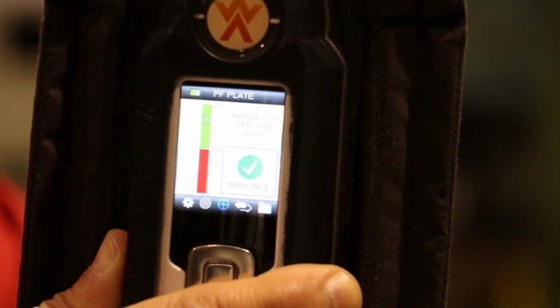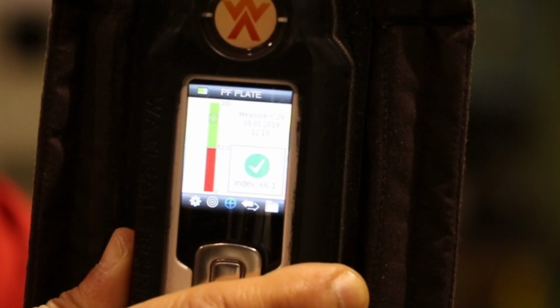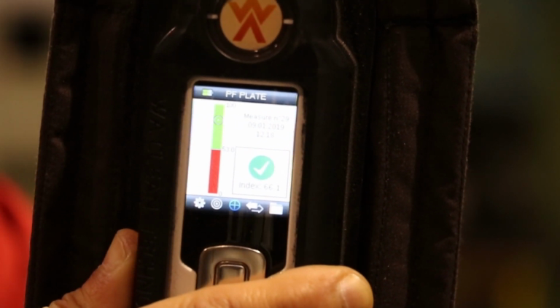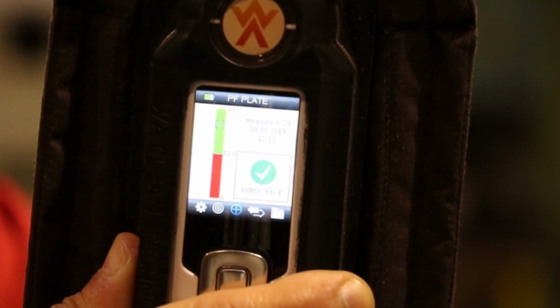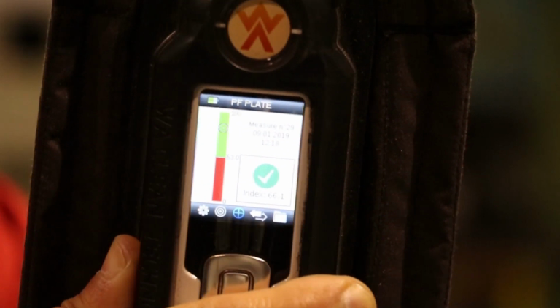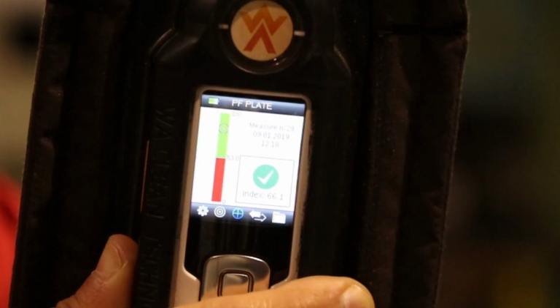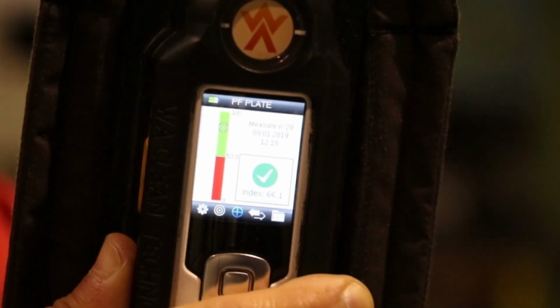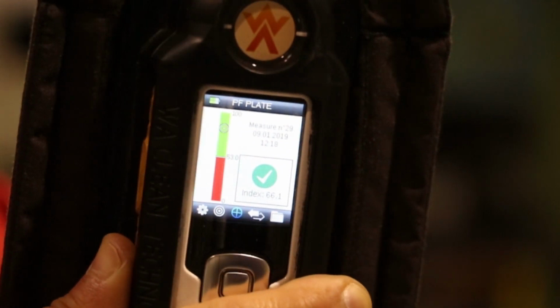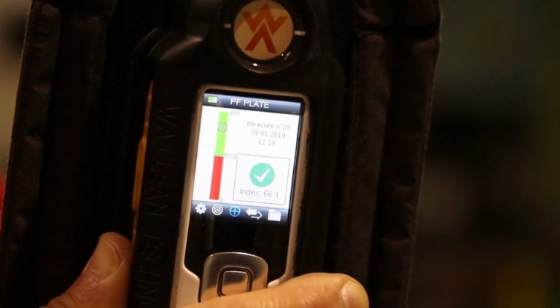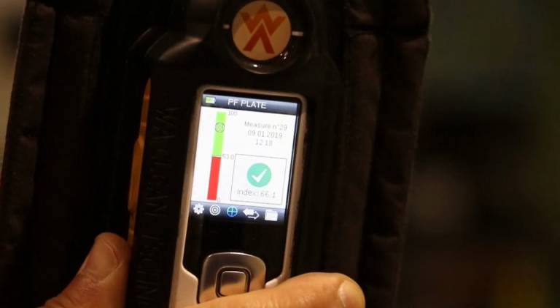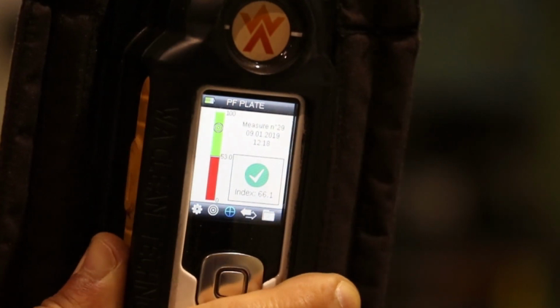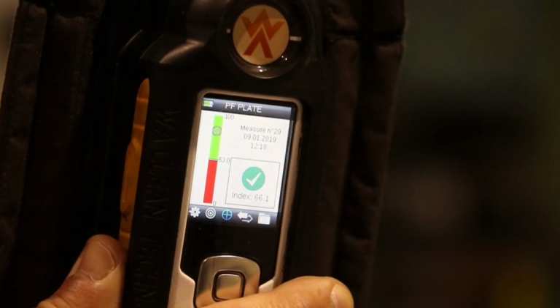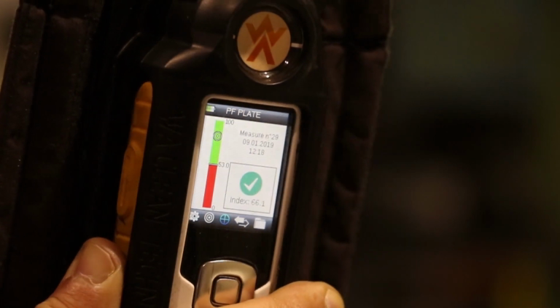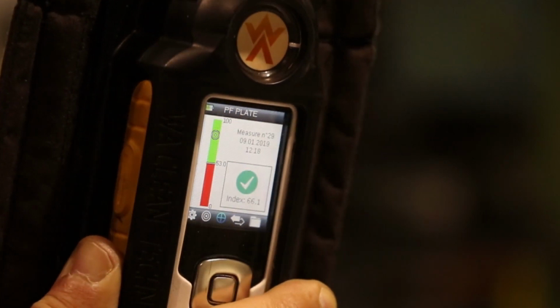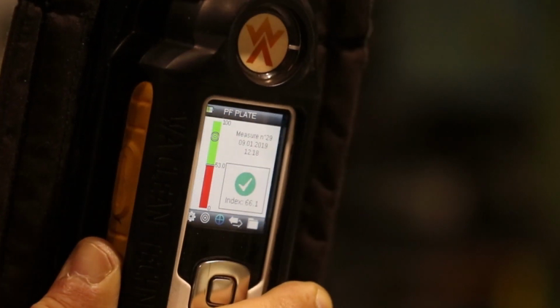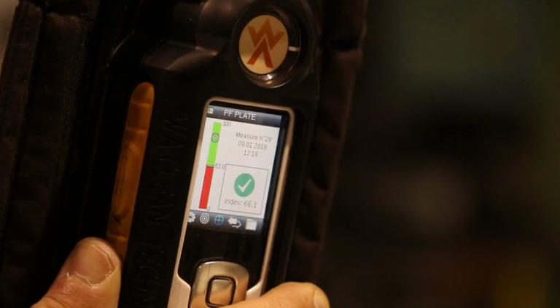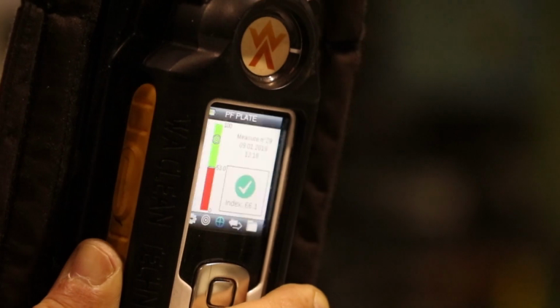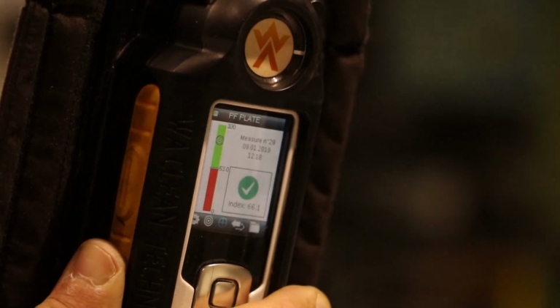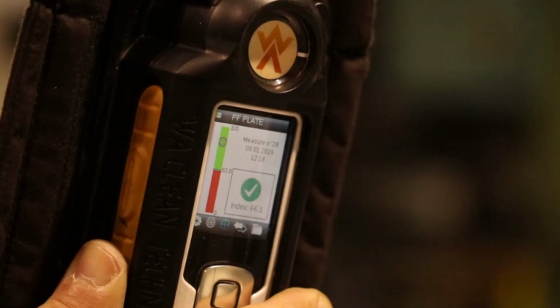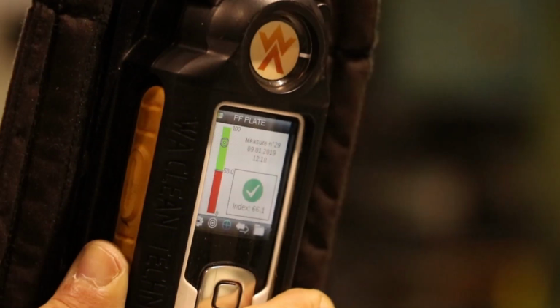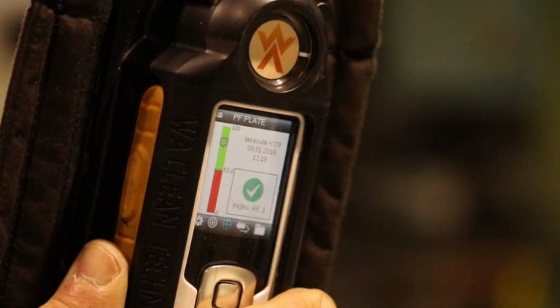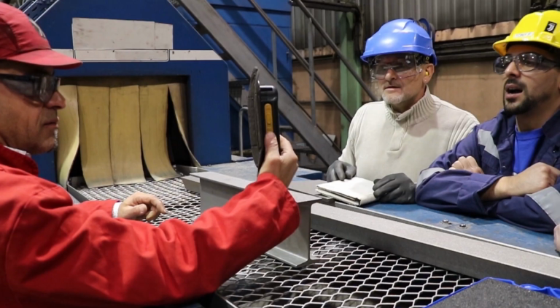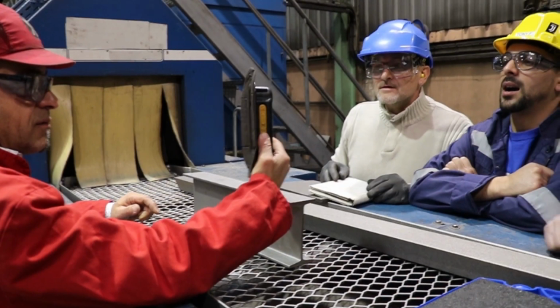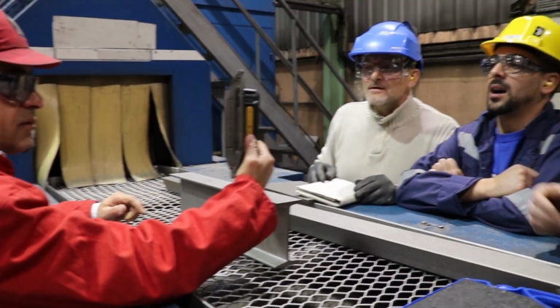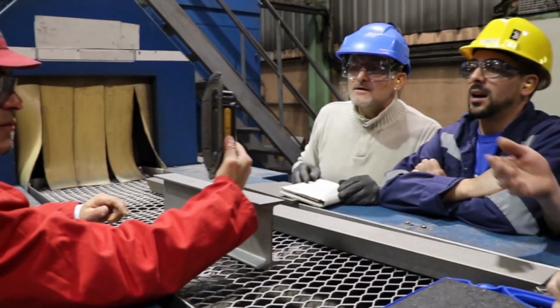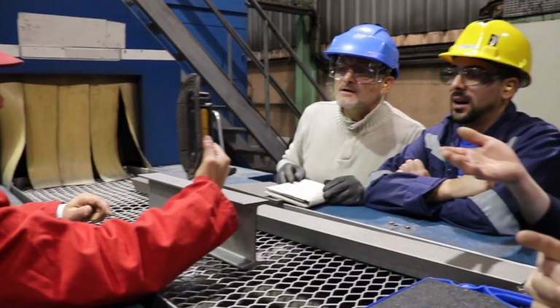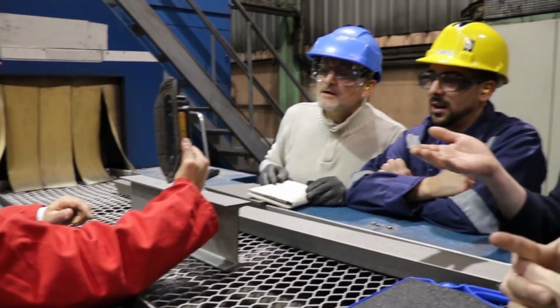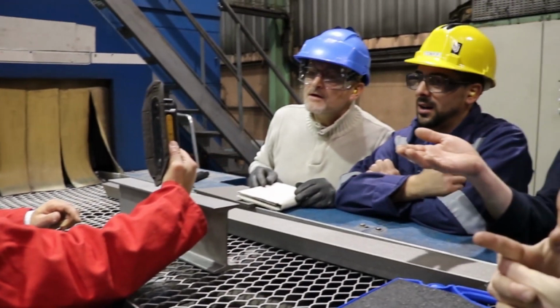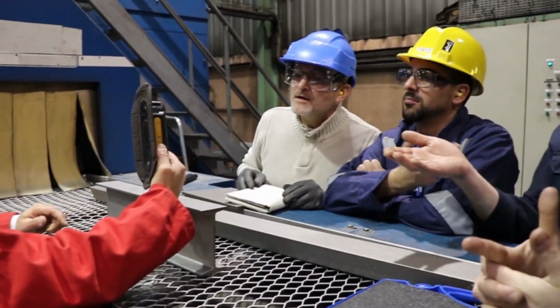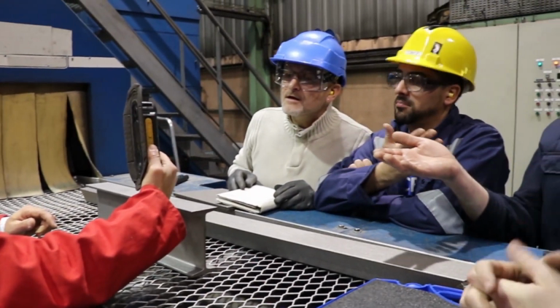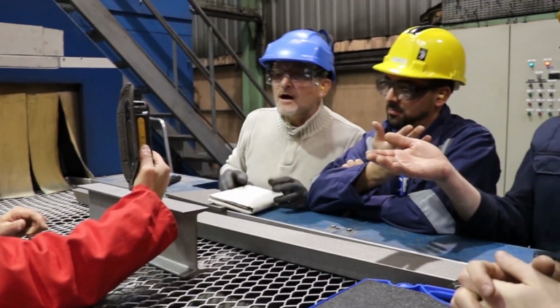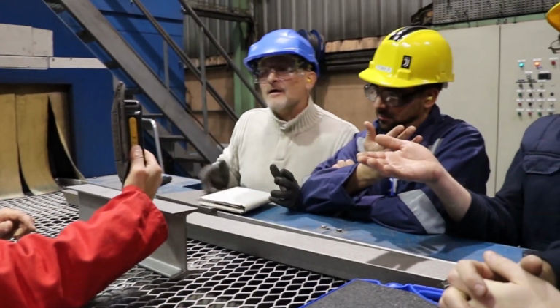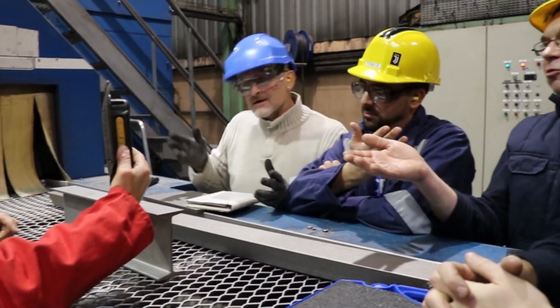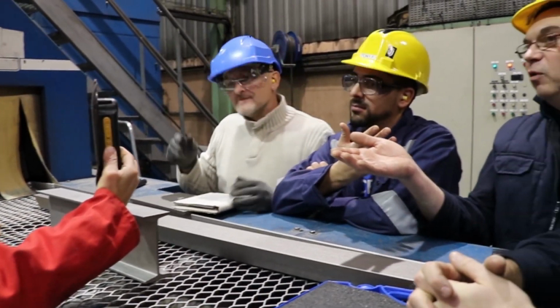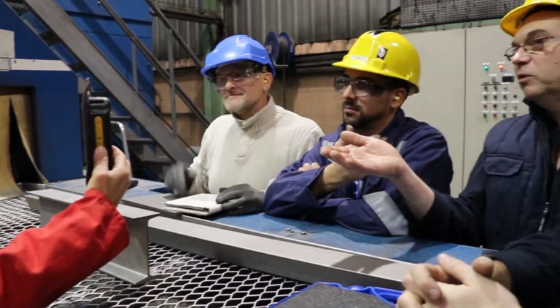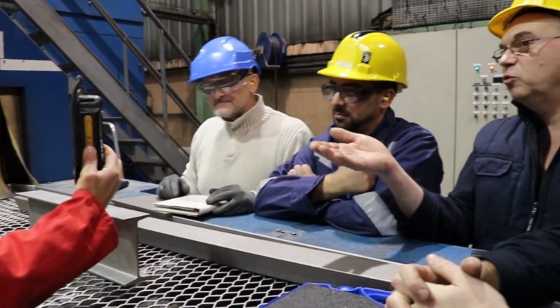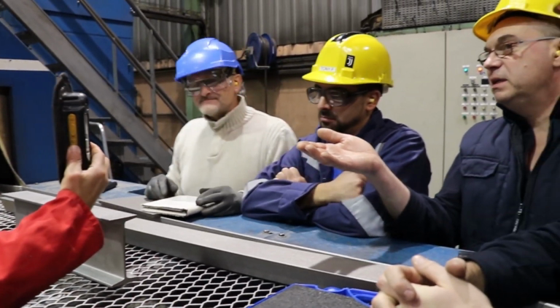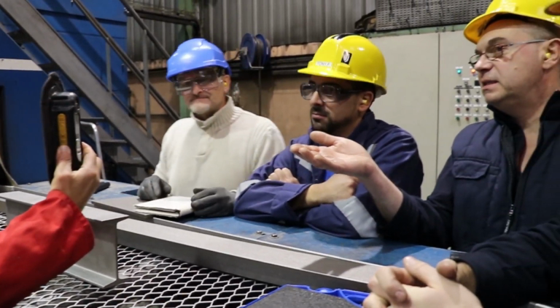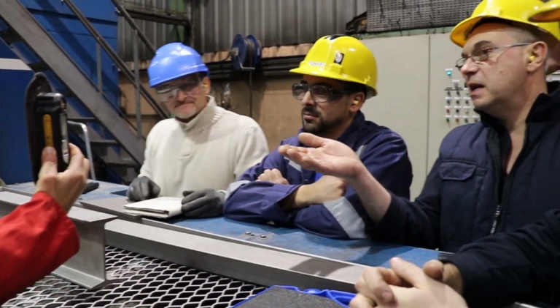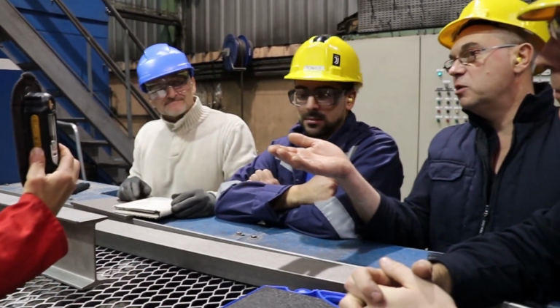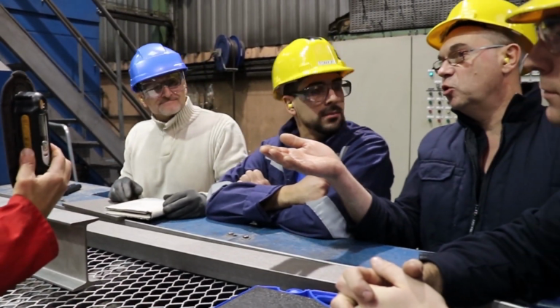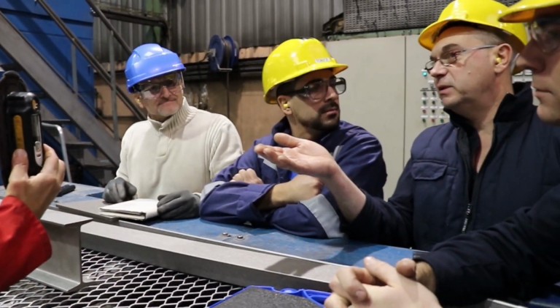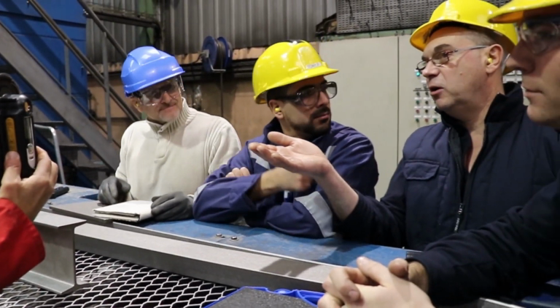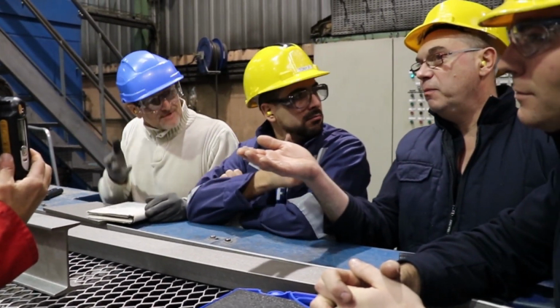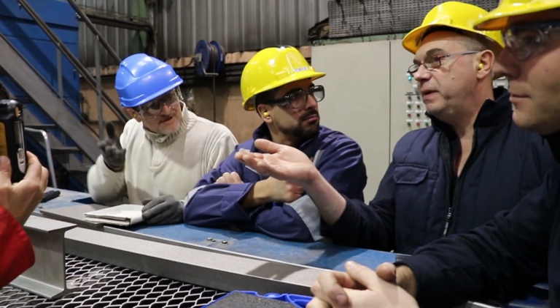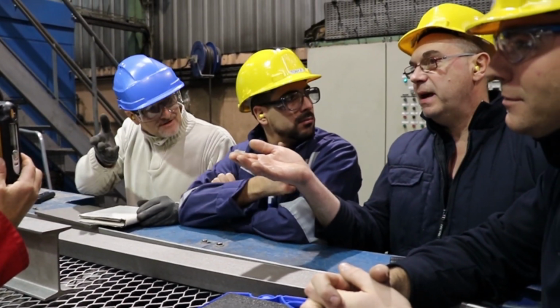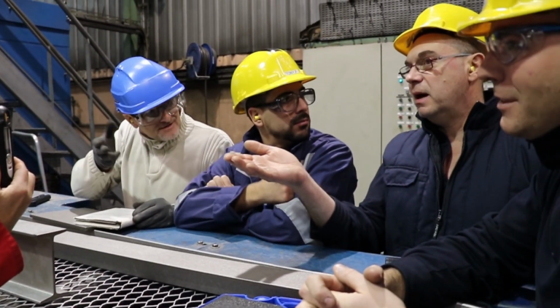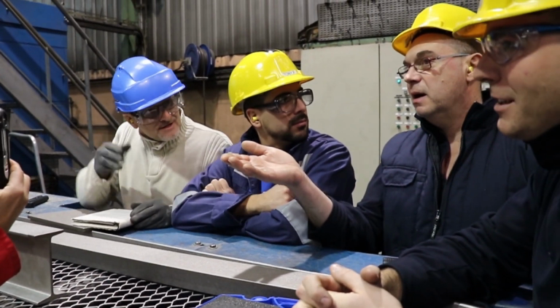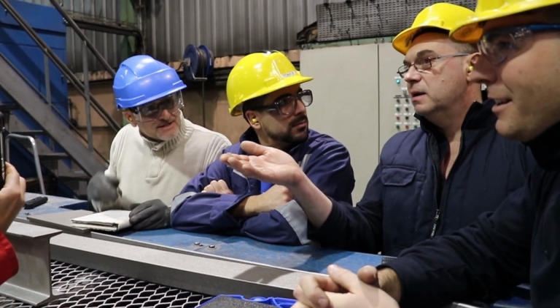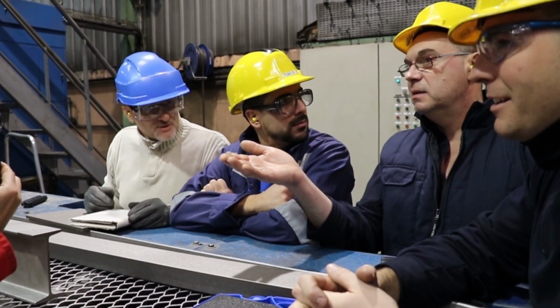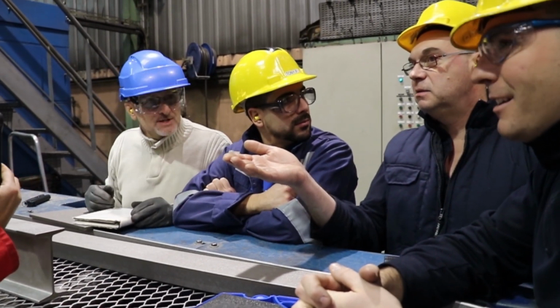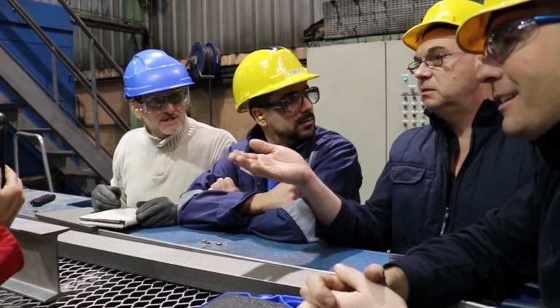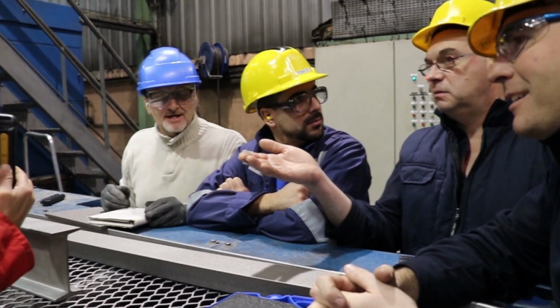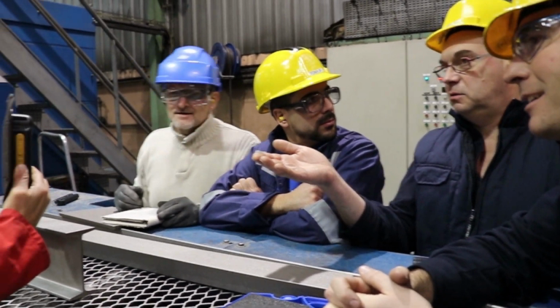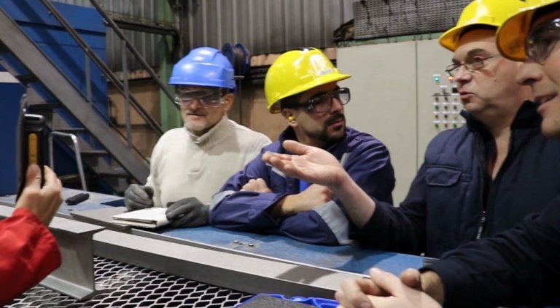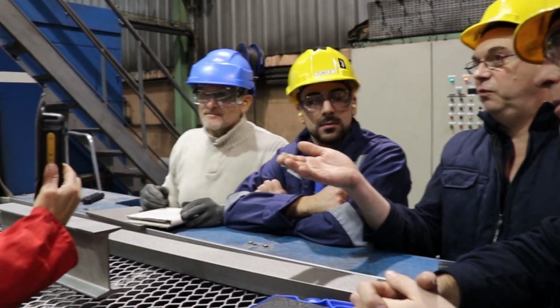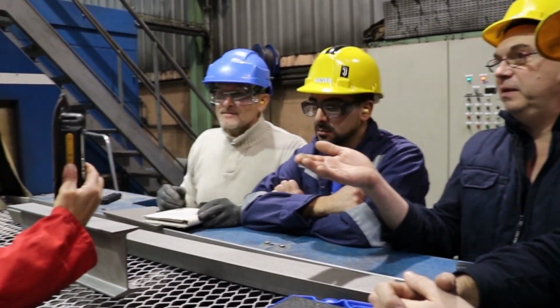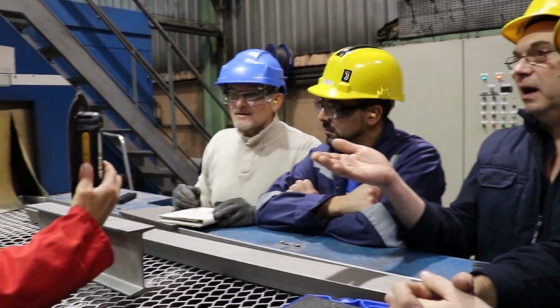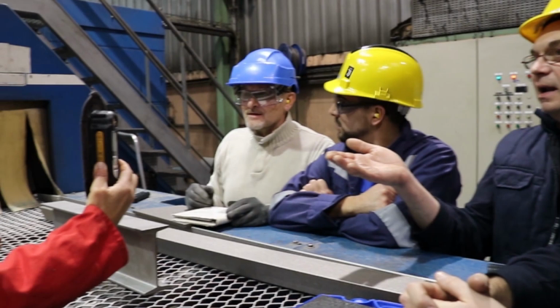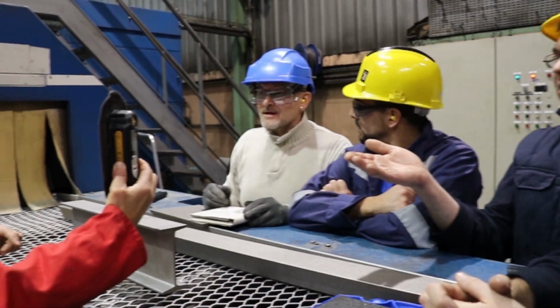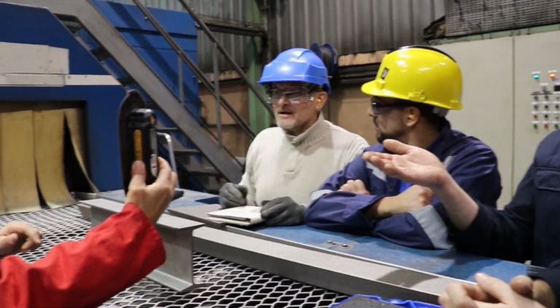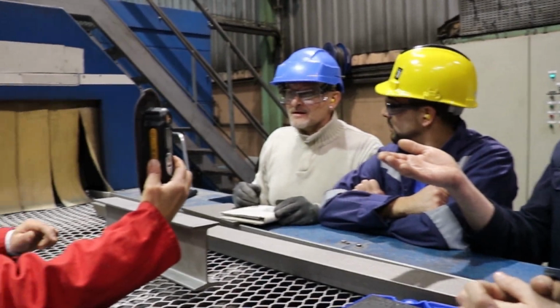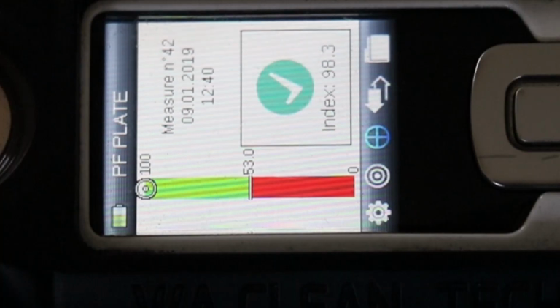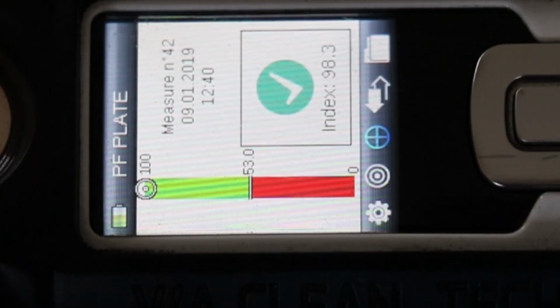In 2 seconds, you get an assessment between 0 and 100 of your surface cleanliness. And it's not the only advantage!